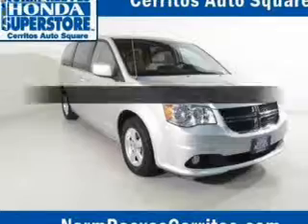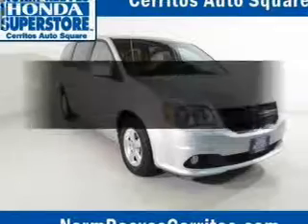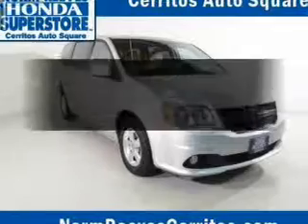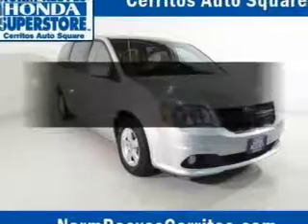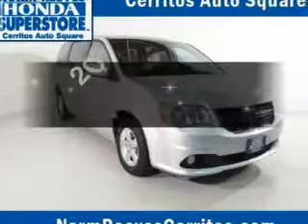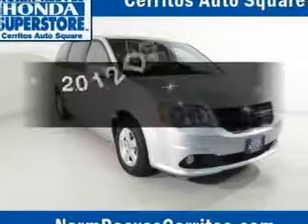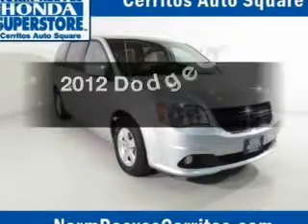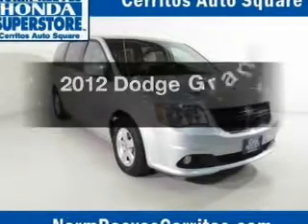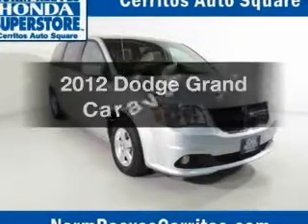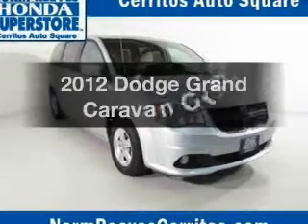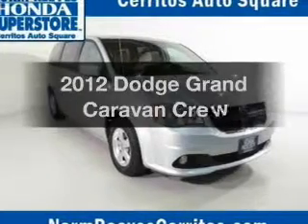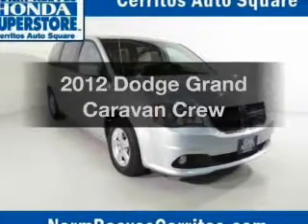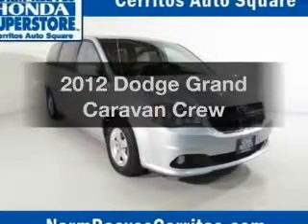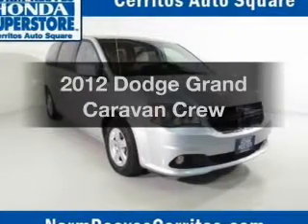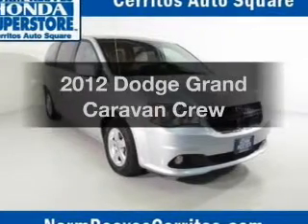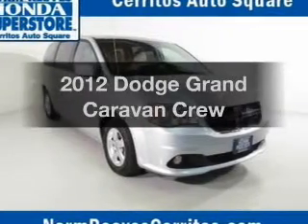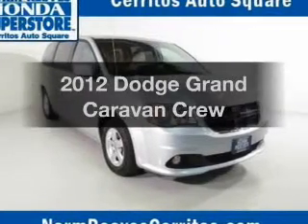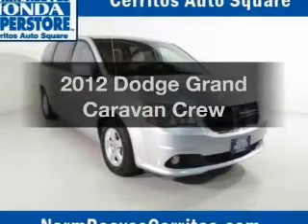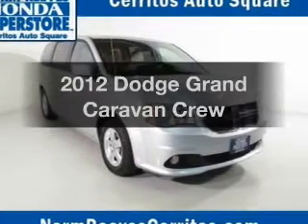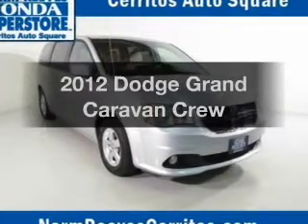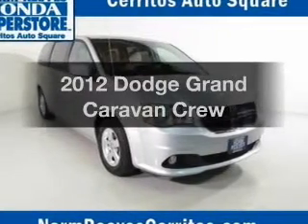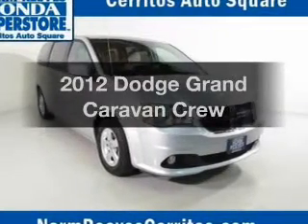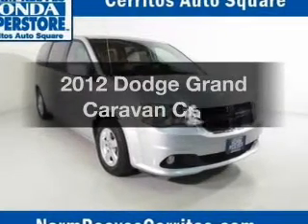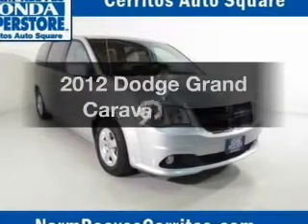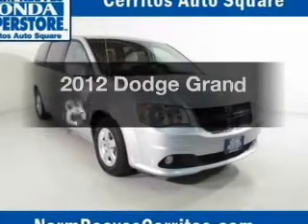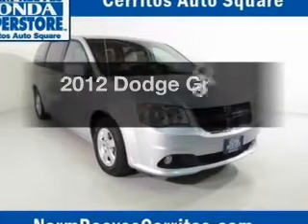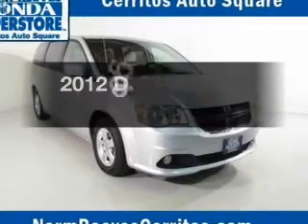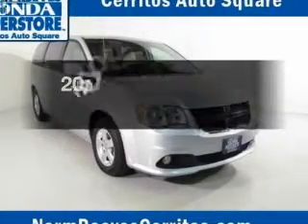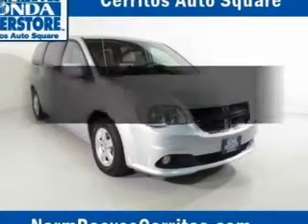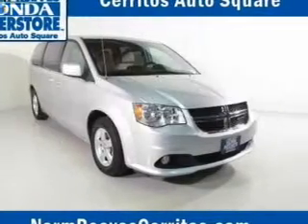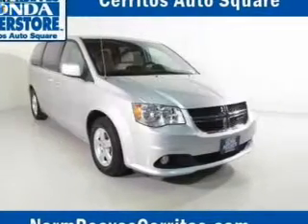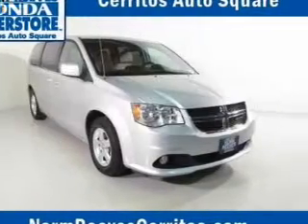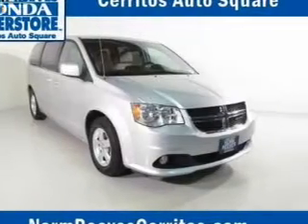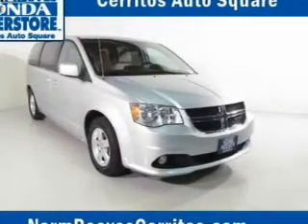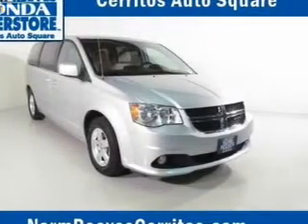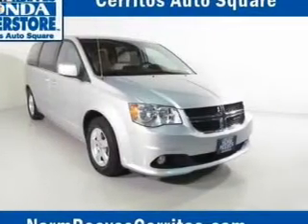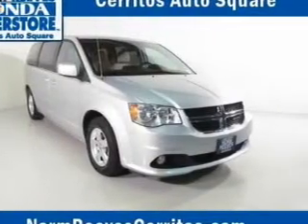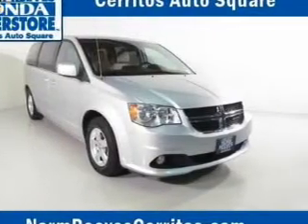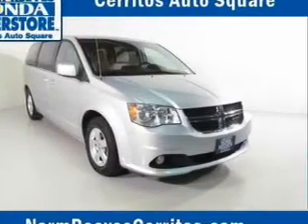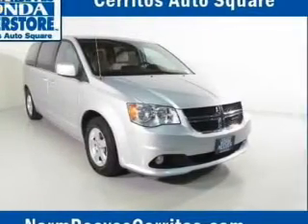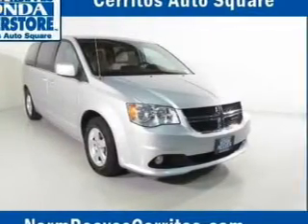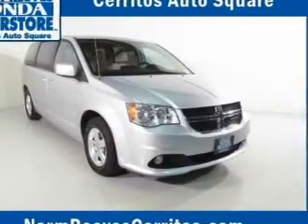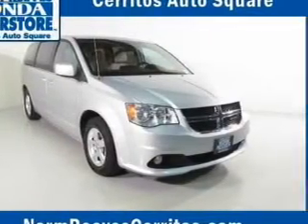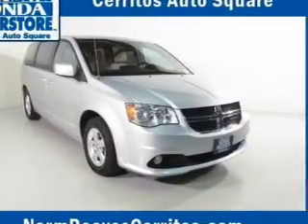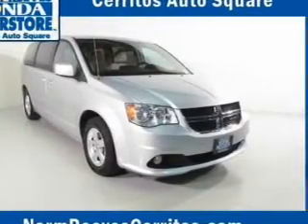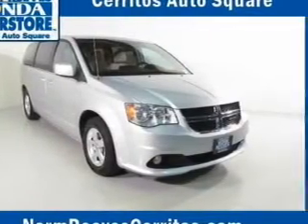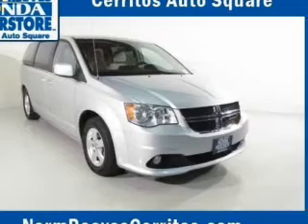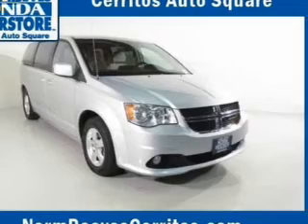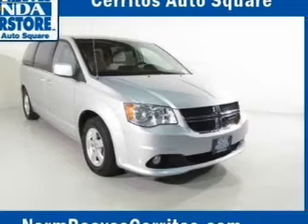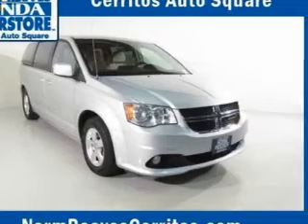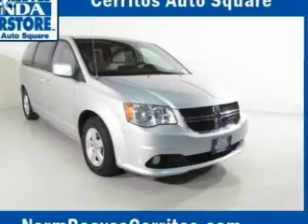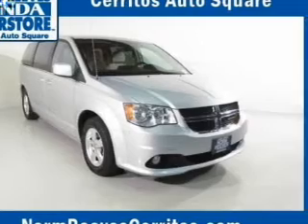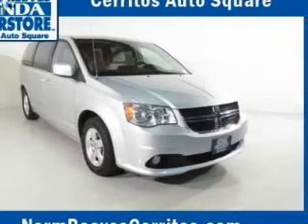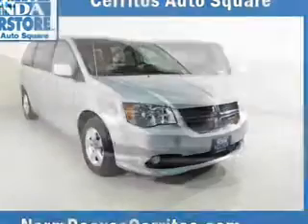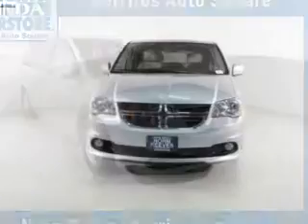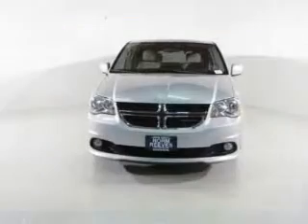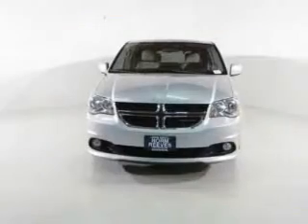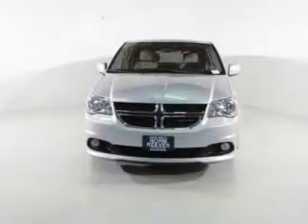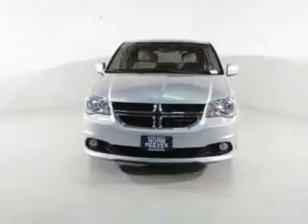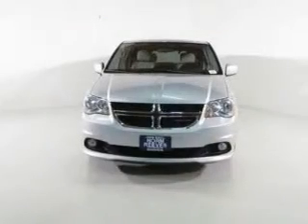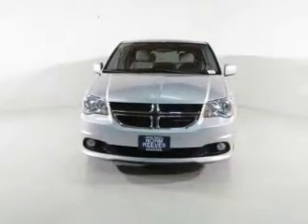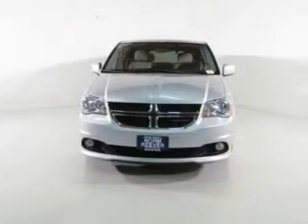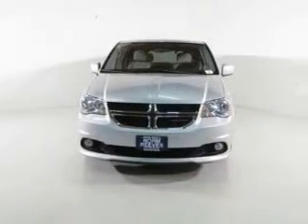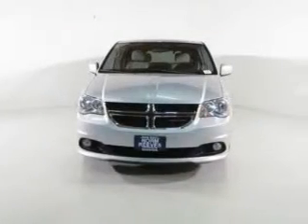Get noticed in this 2012 Dodge Grand Caravan. Travel the roads in style and comfort in this great vehicle.